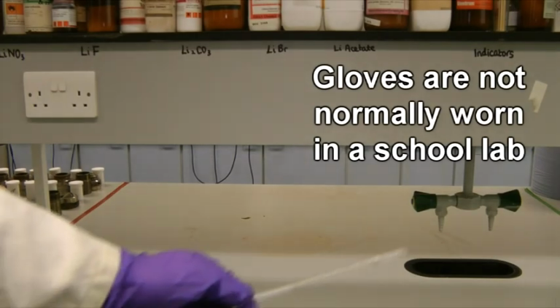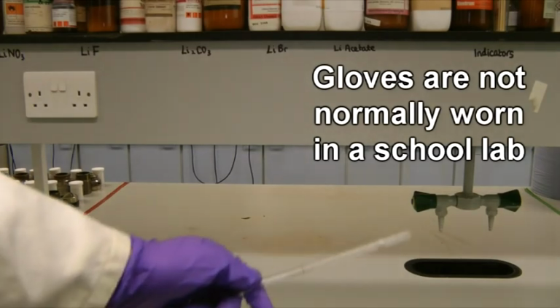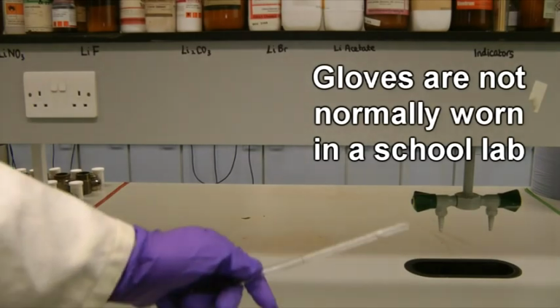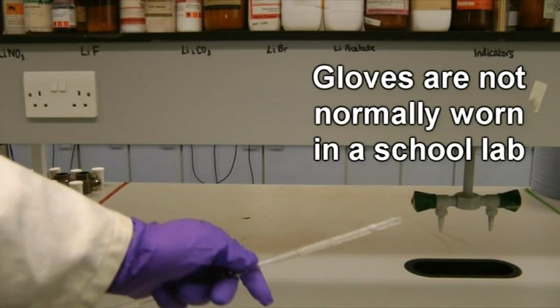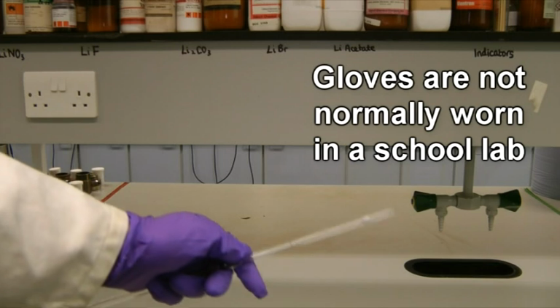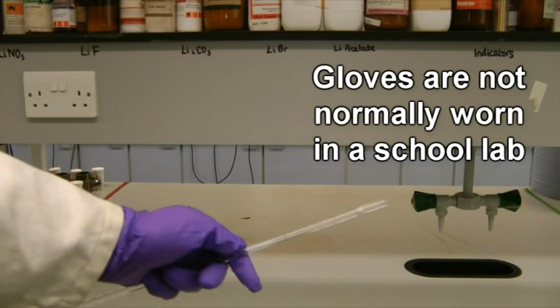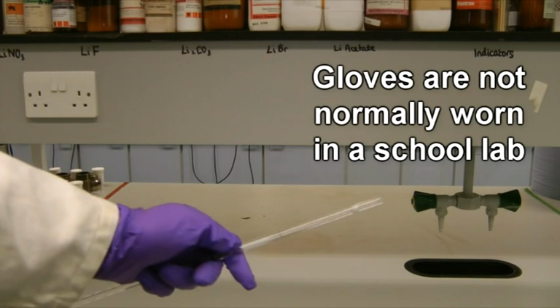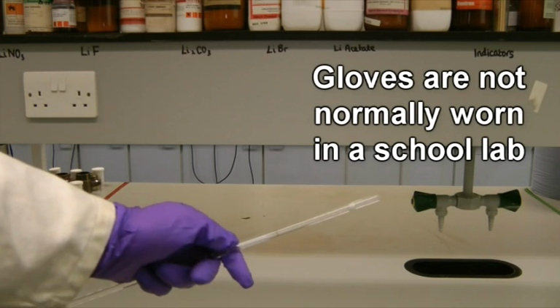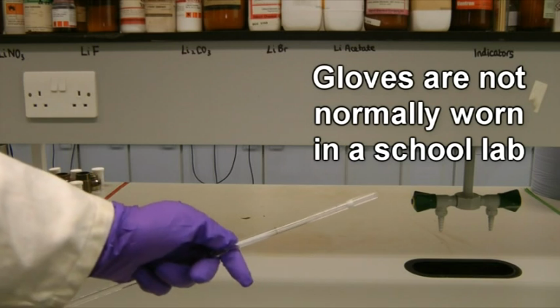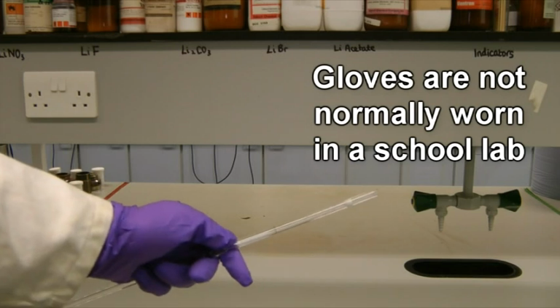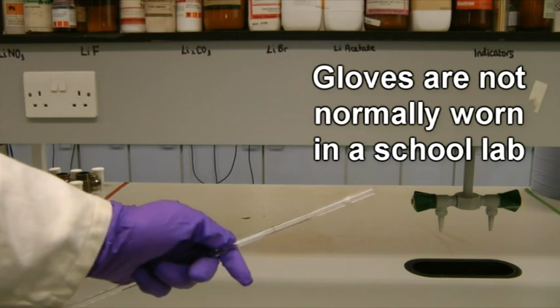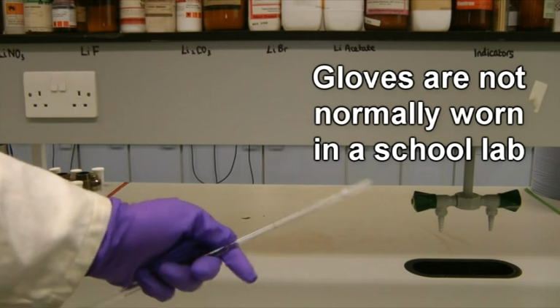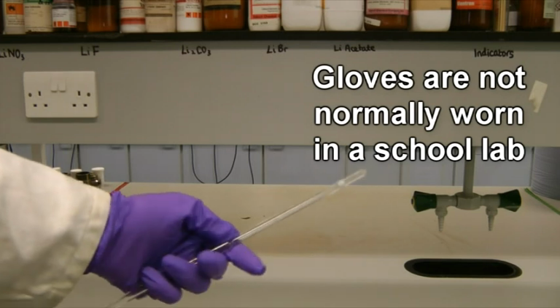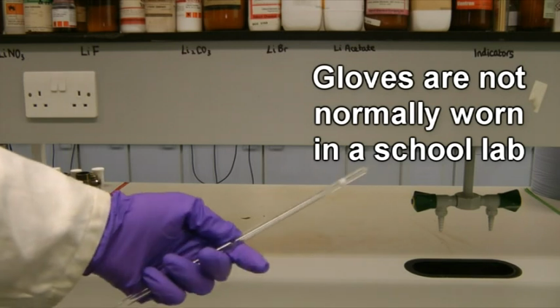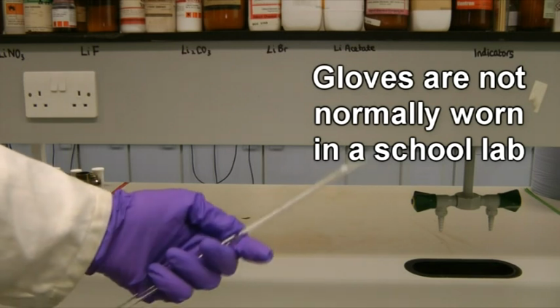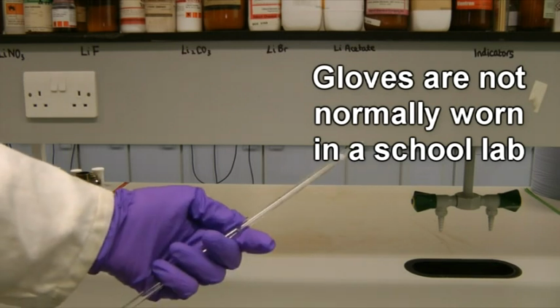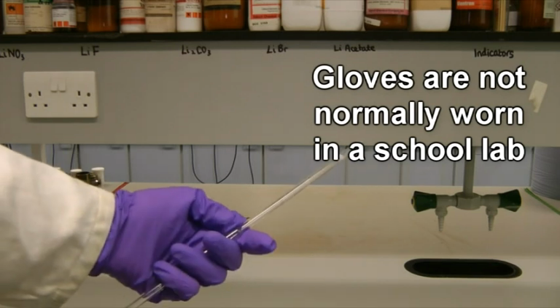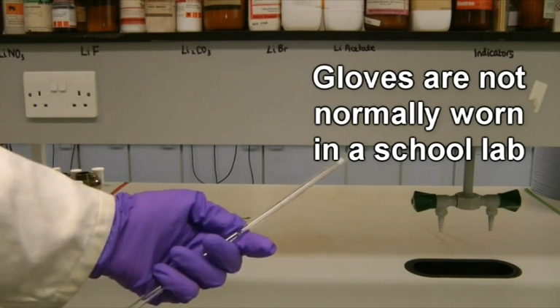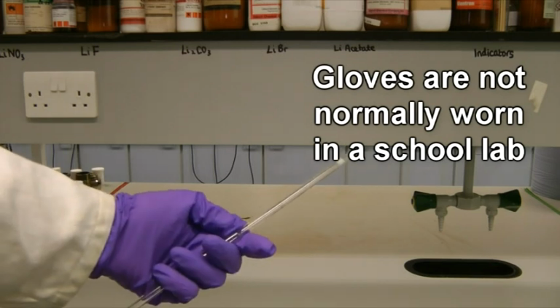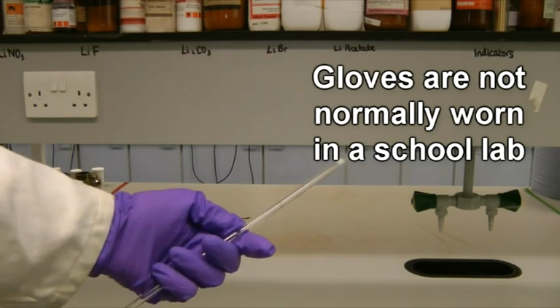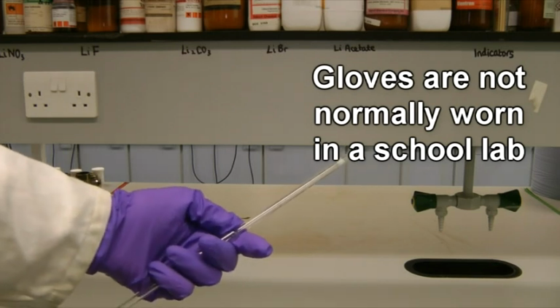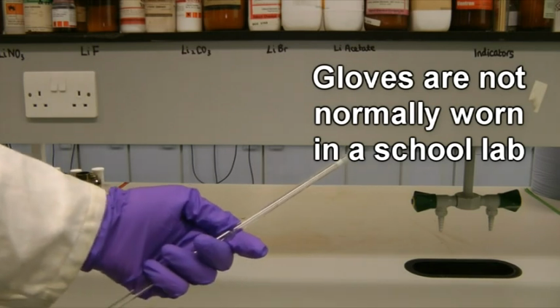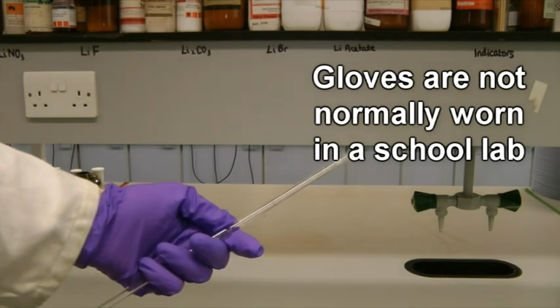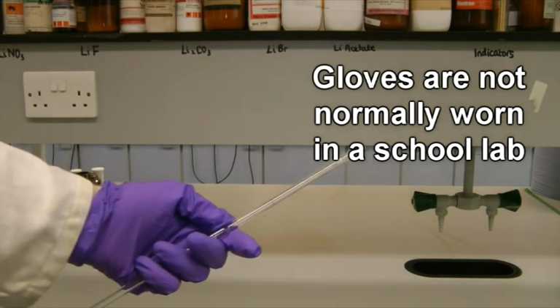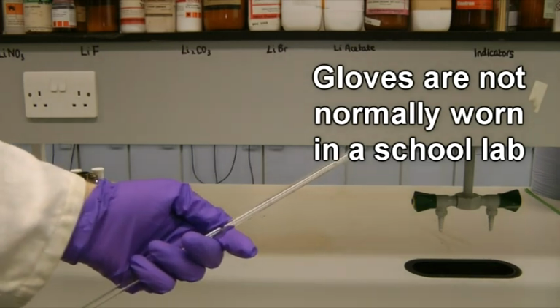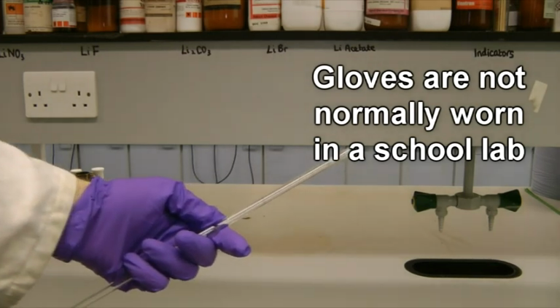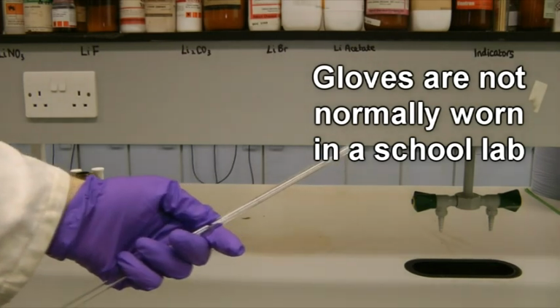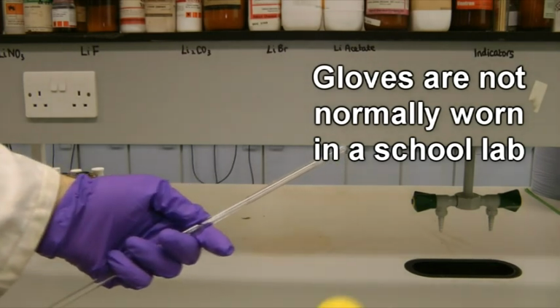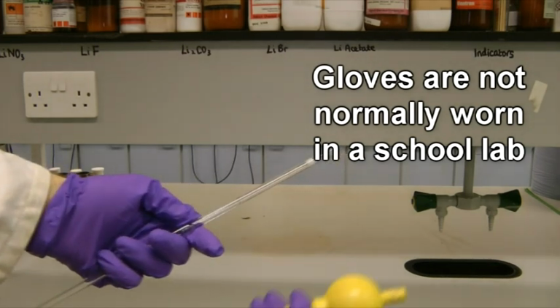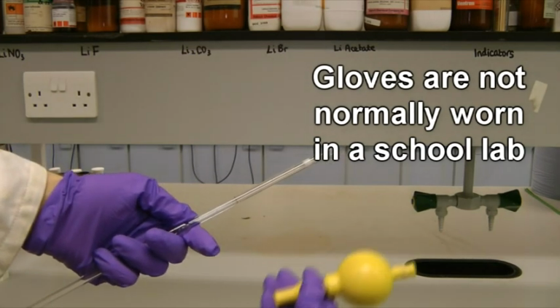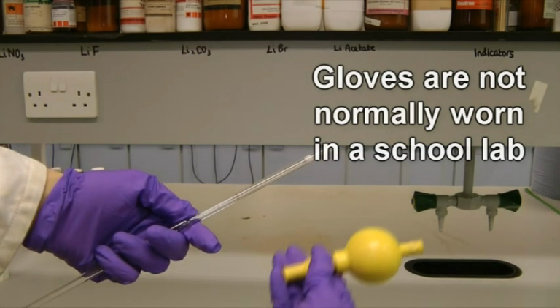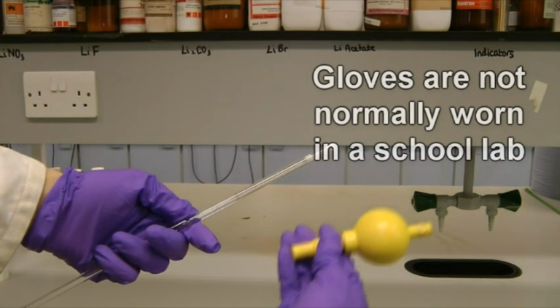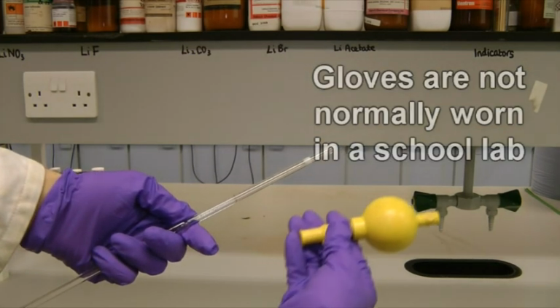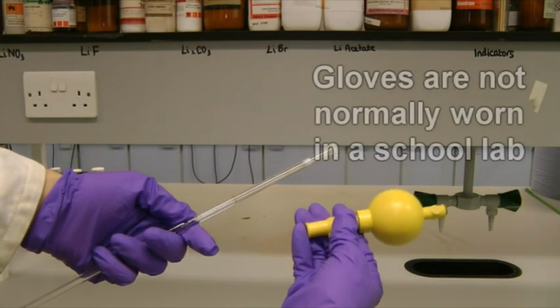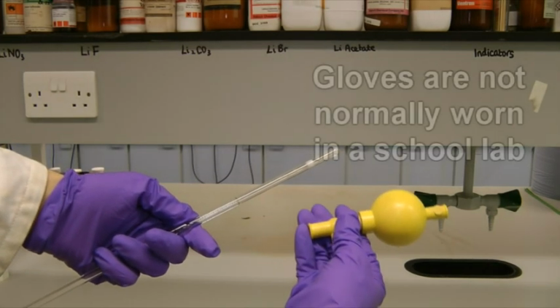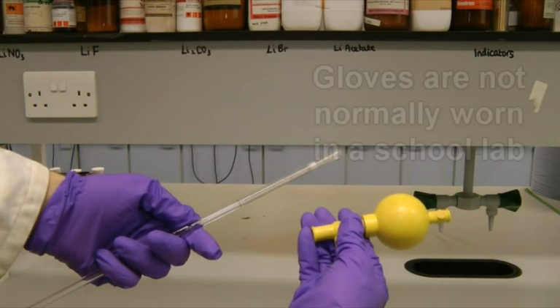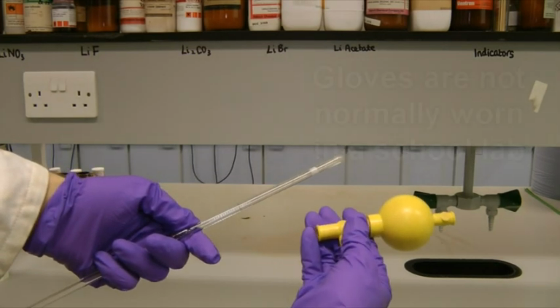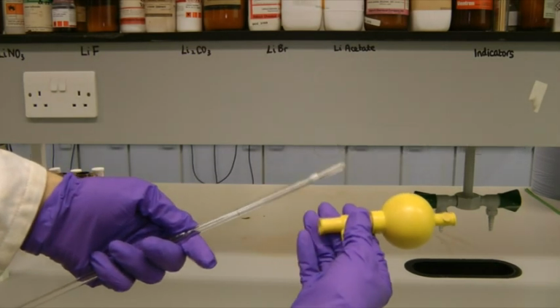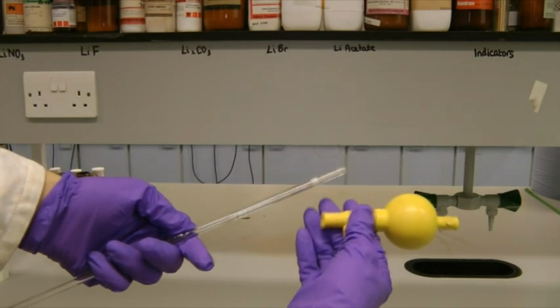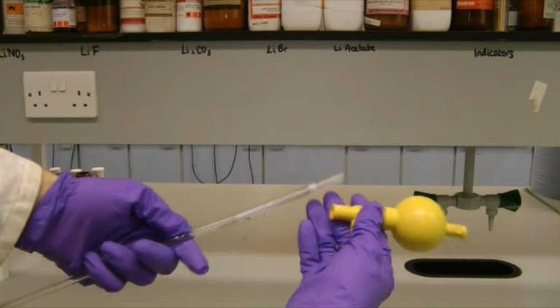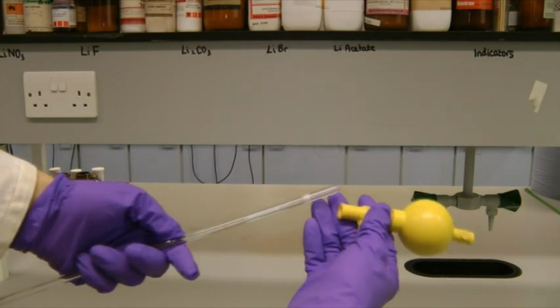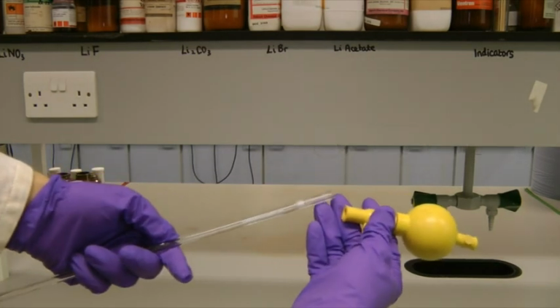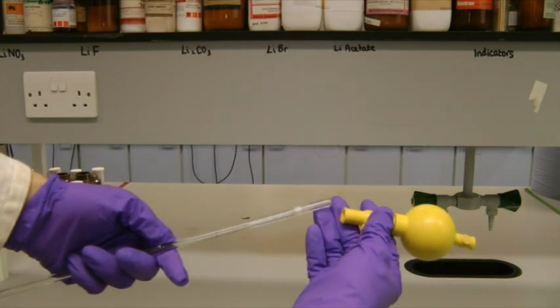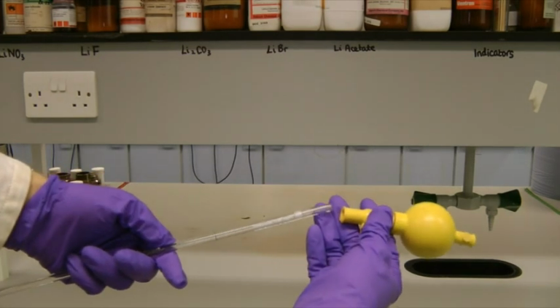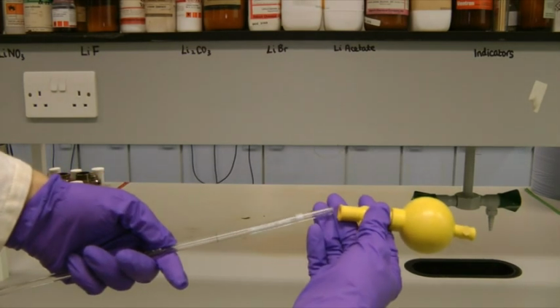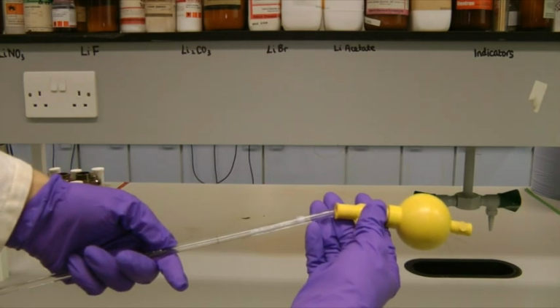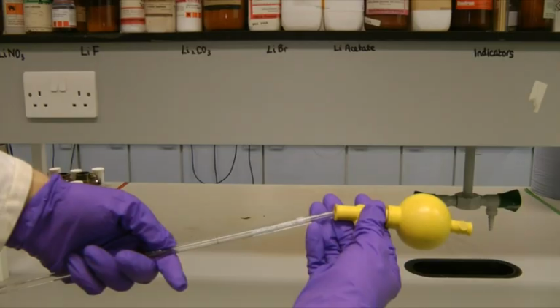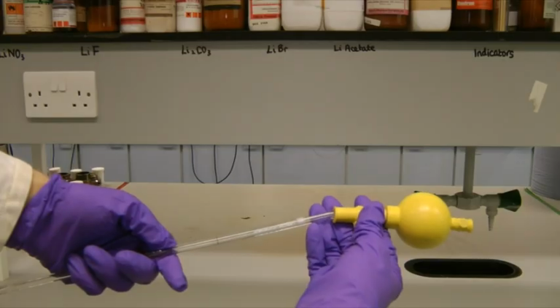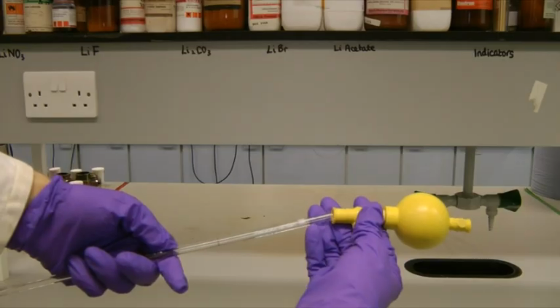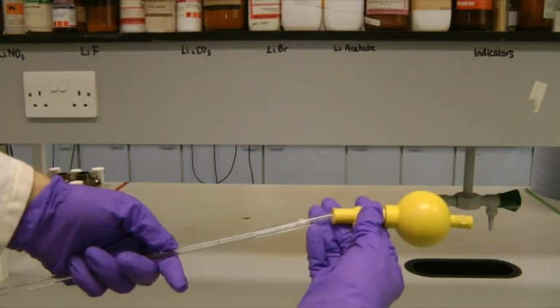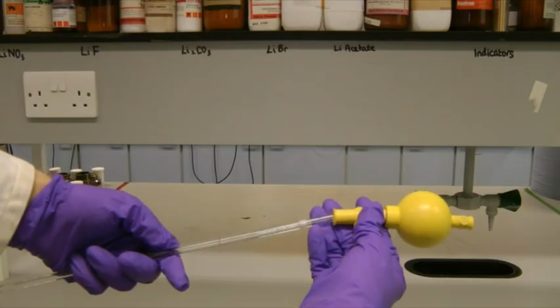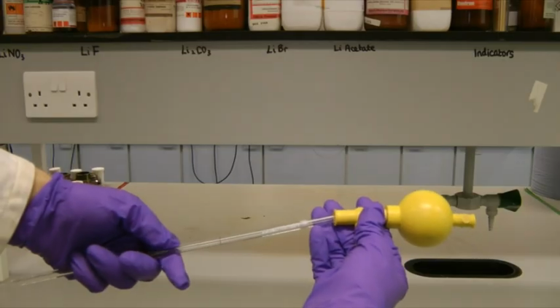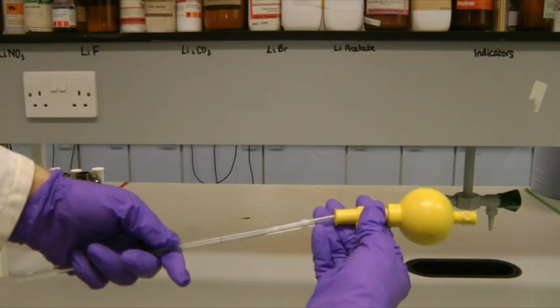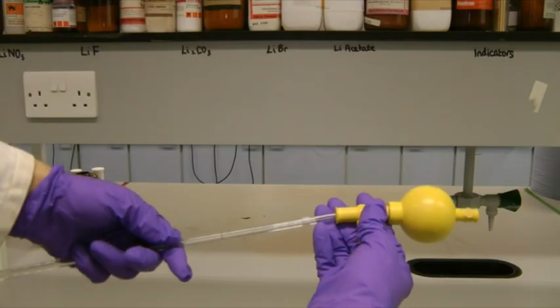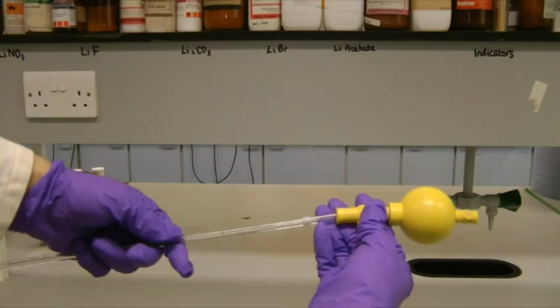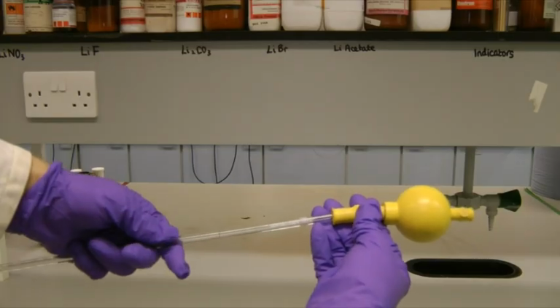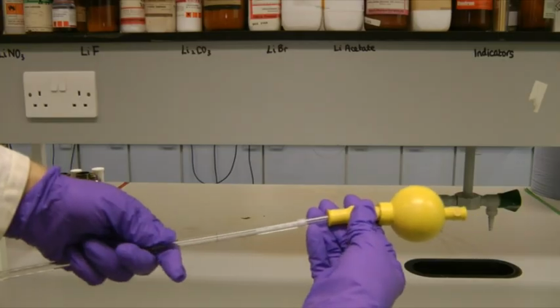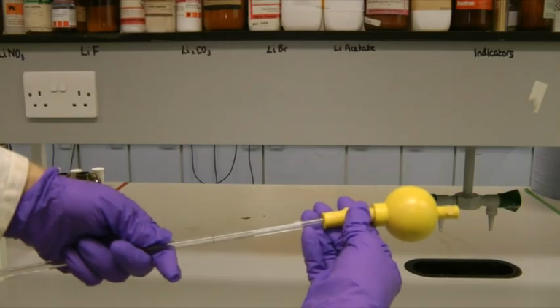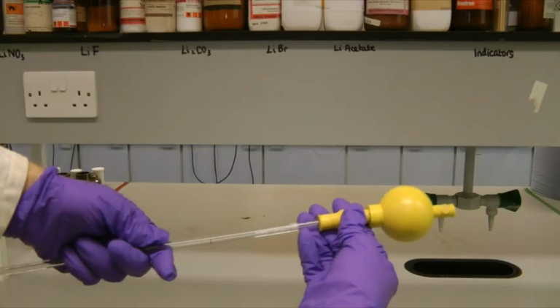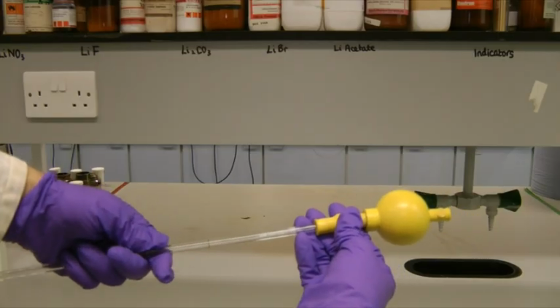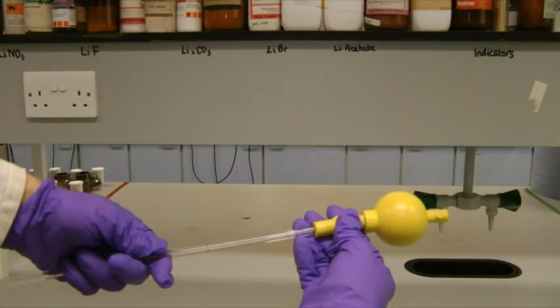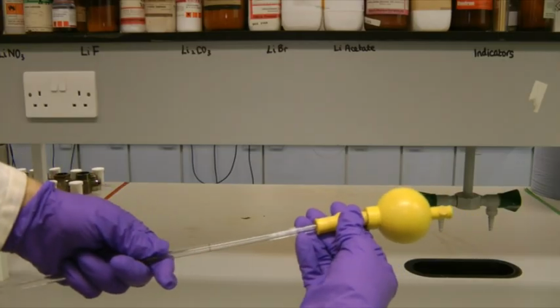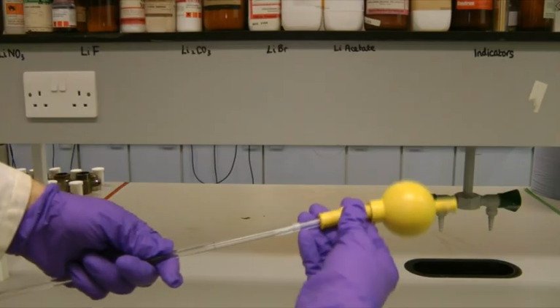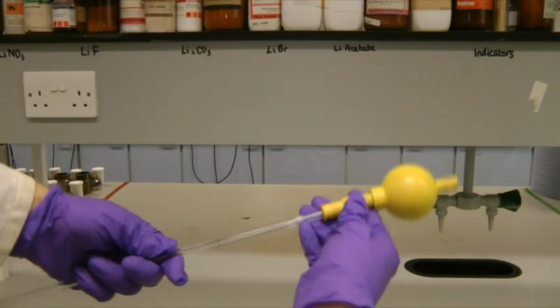To connect them together, hold the pipette horizontally just above the bulge, and slide the end of the bulb onto the top of the pipette.